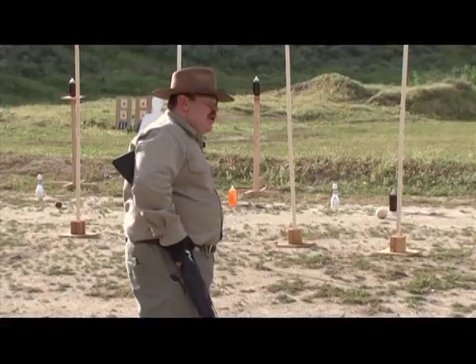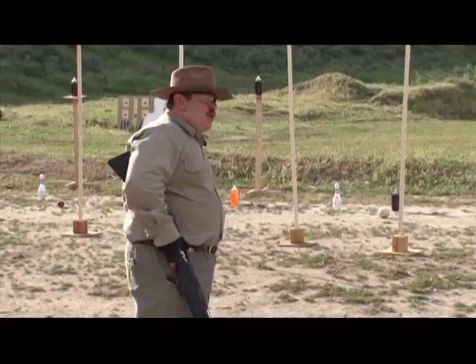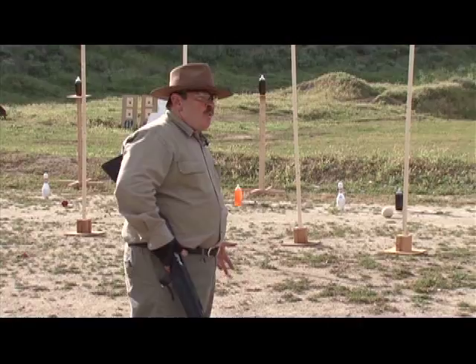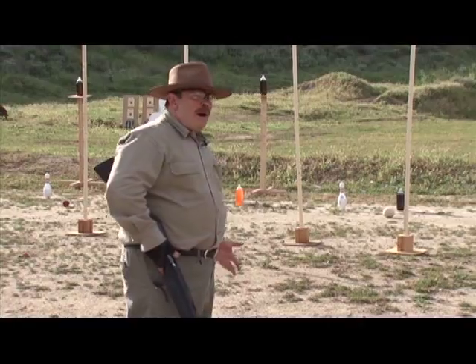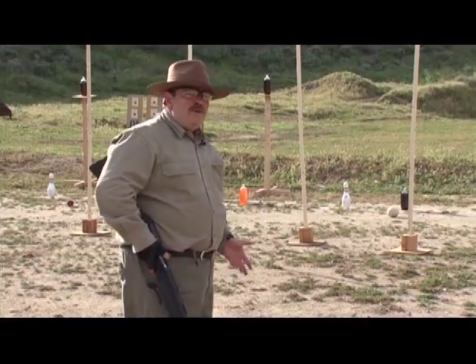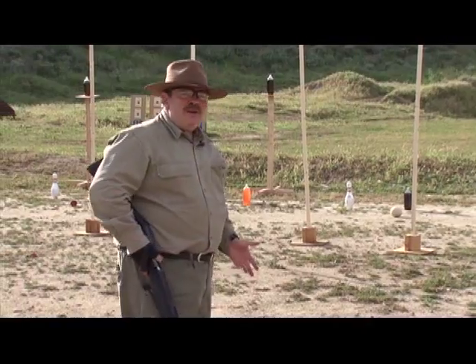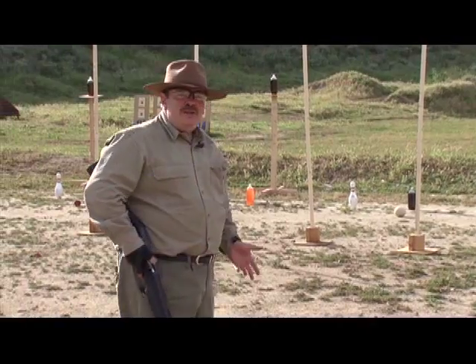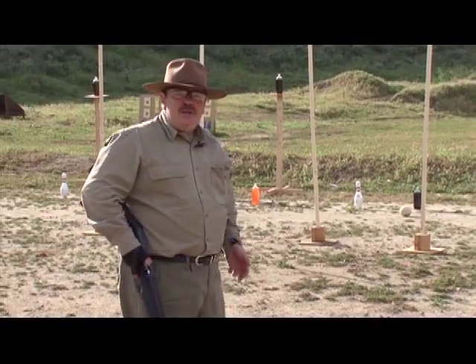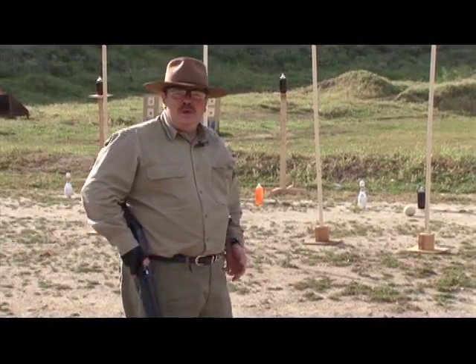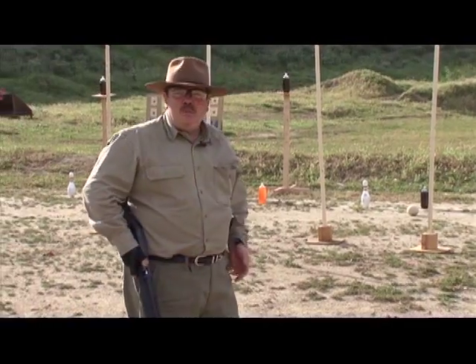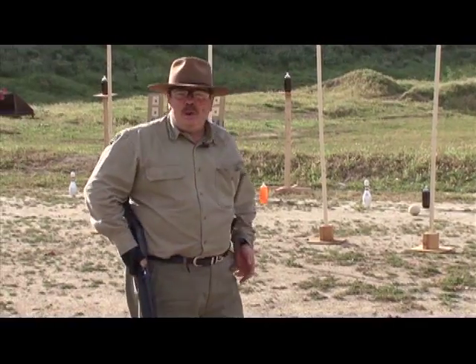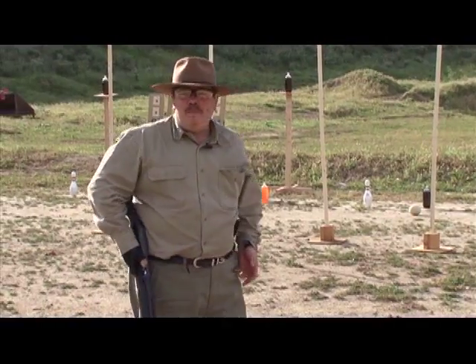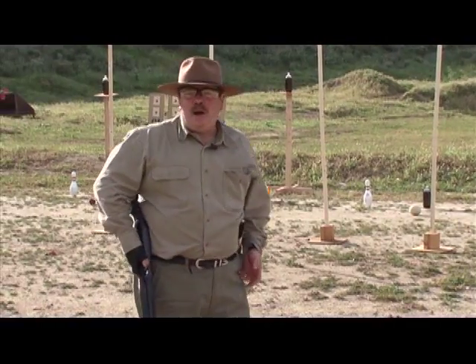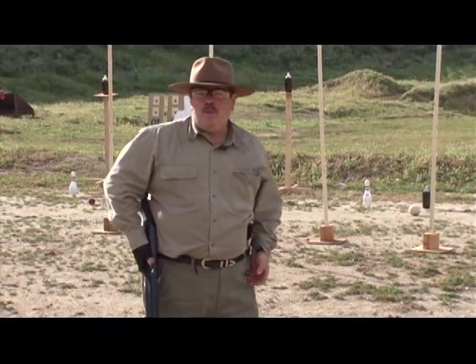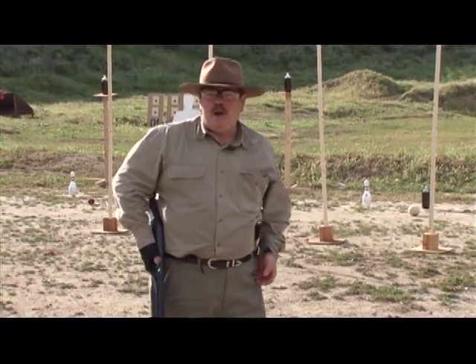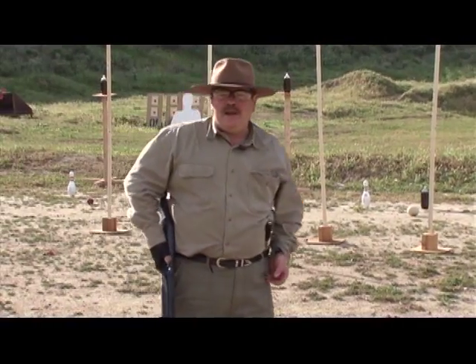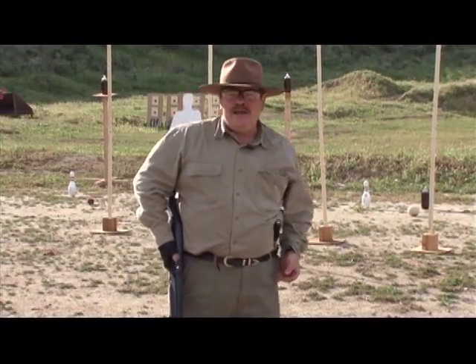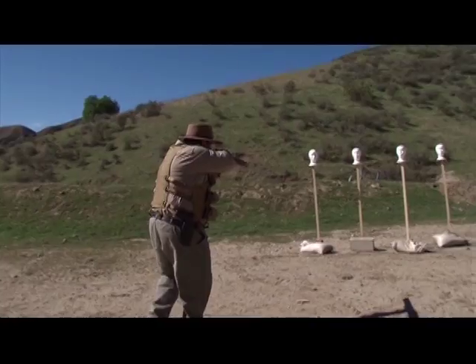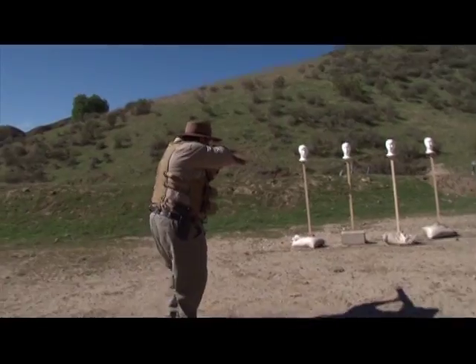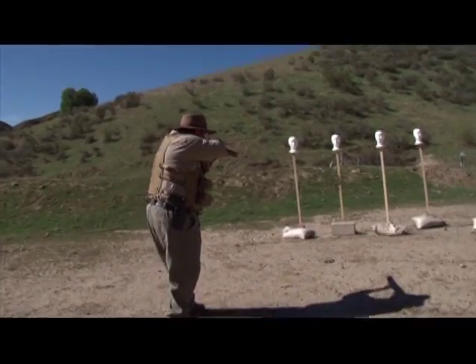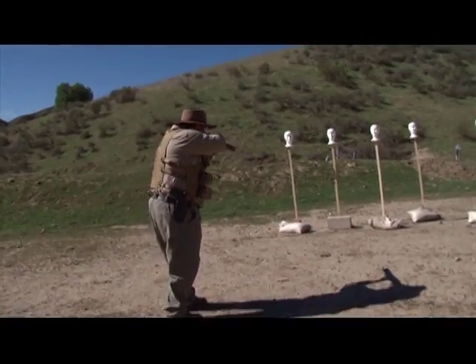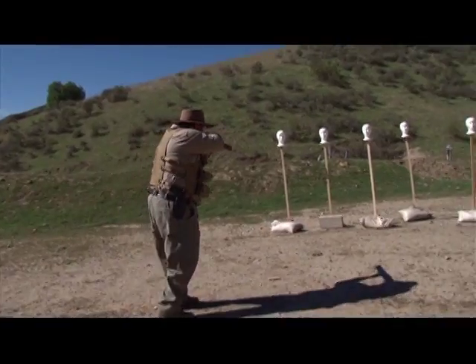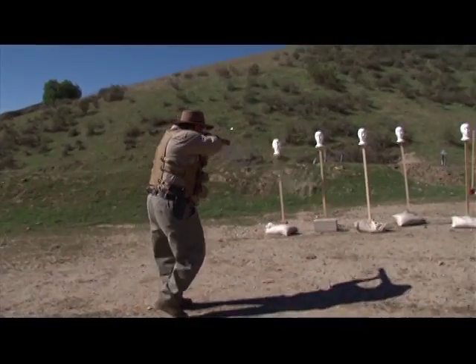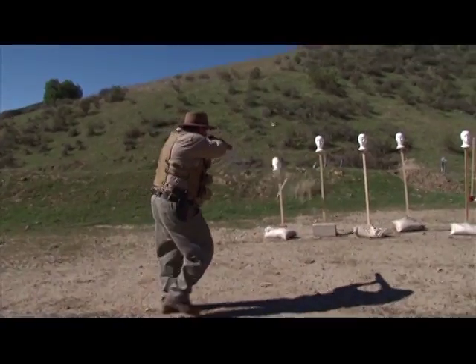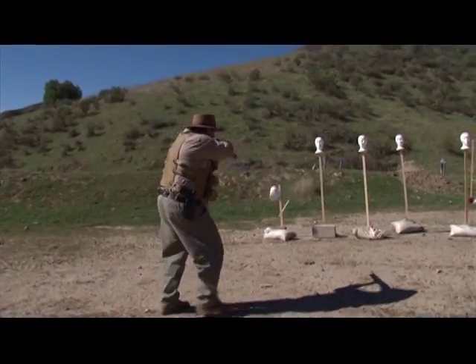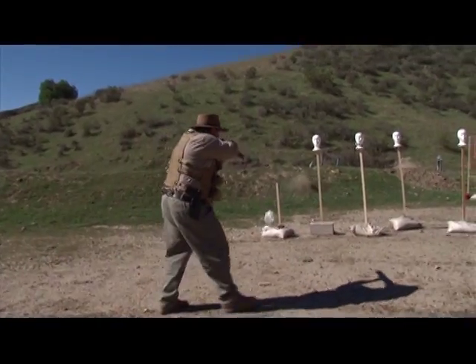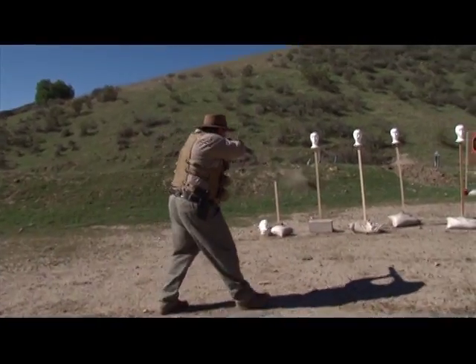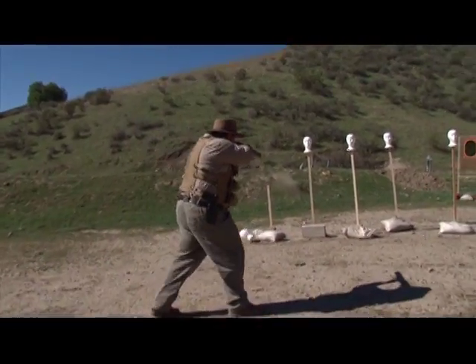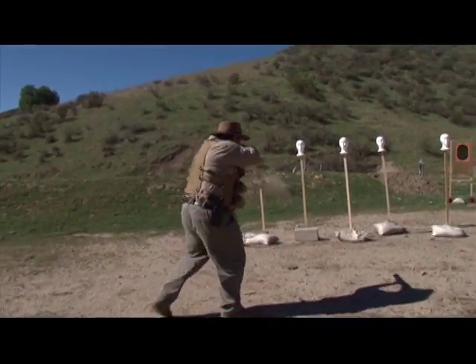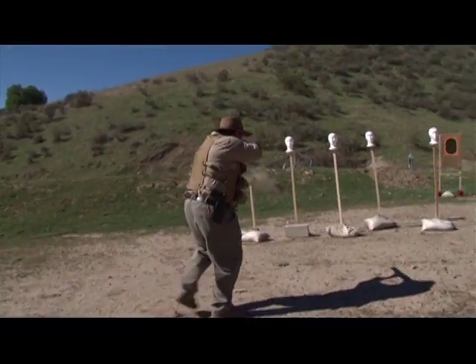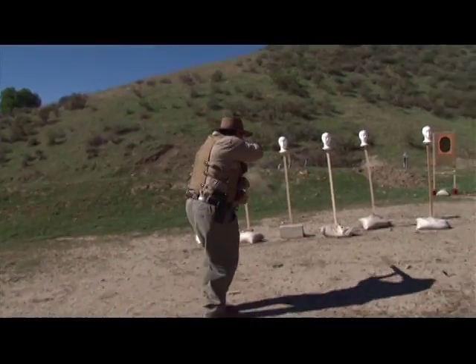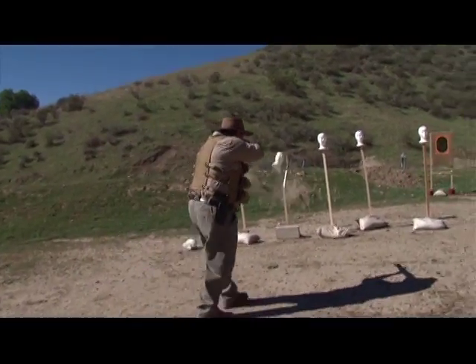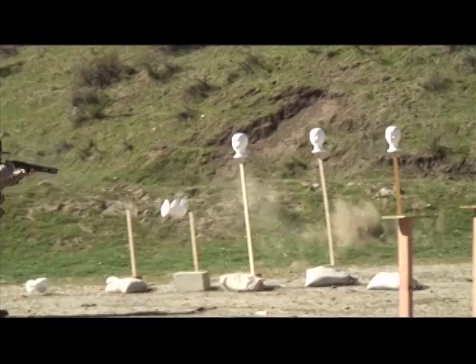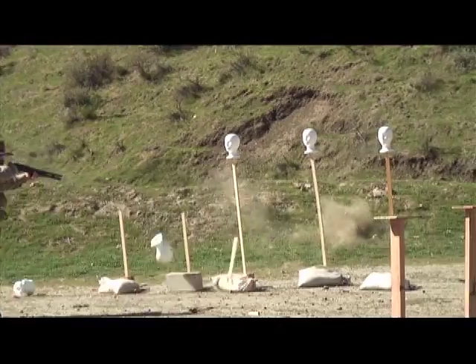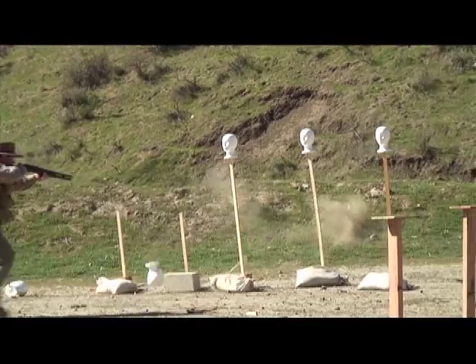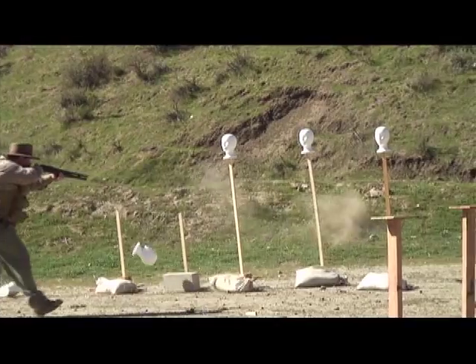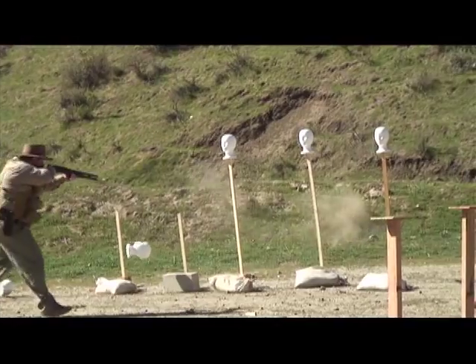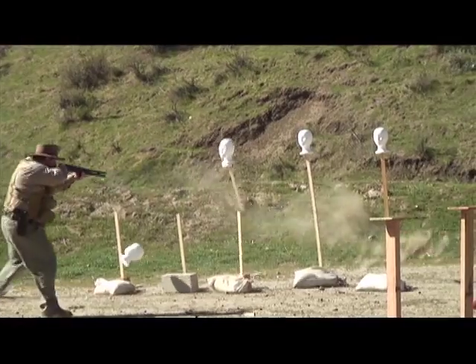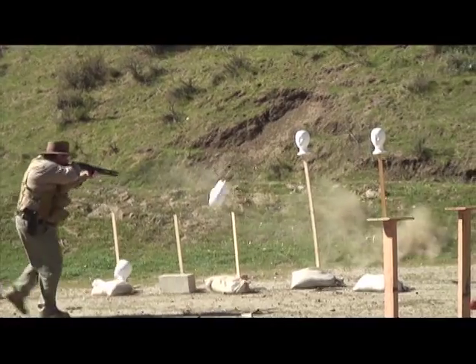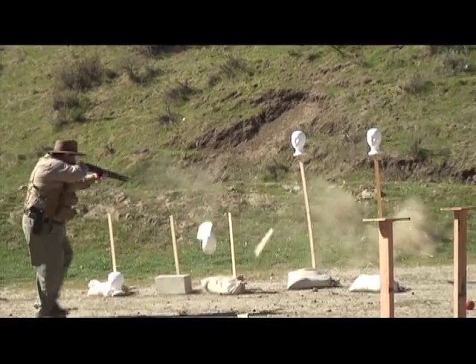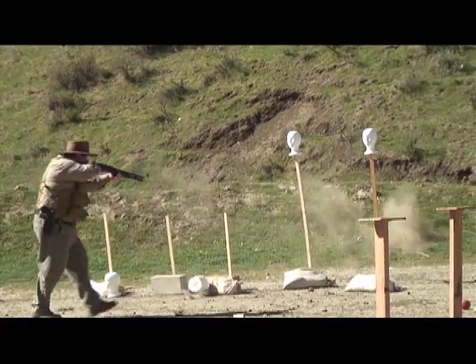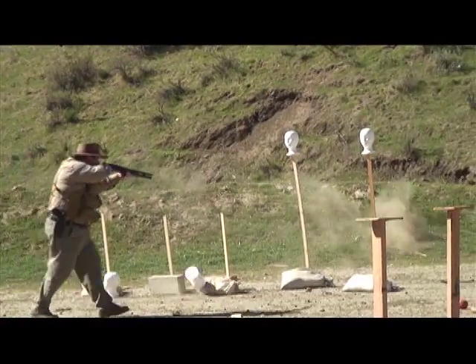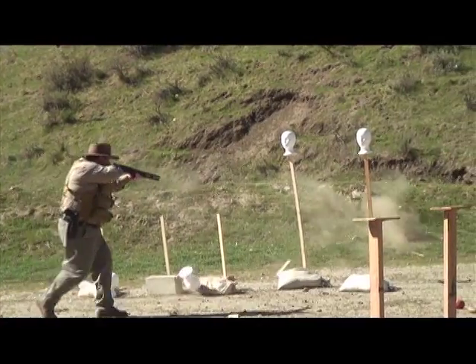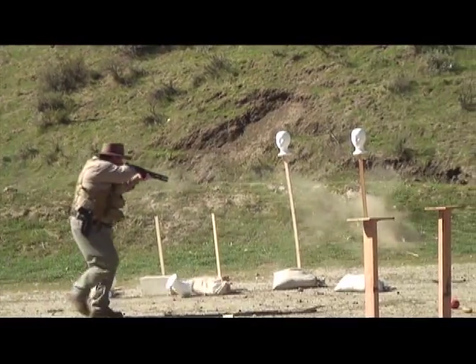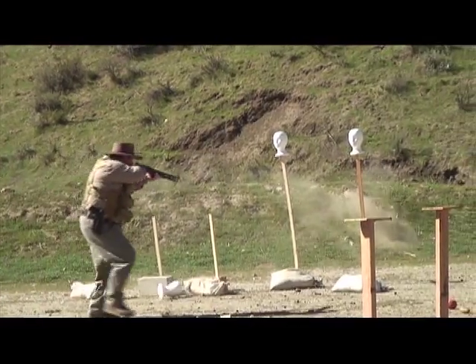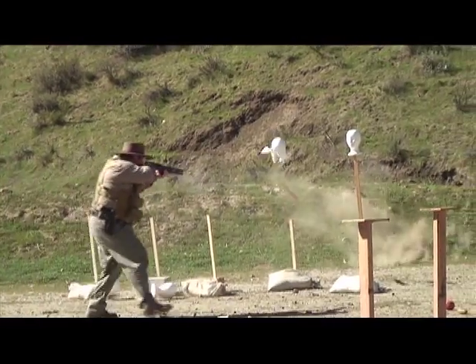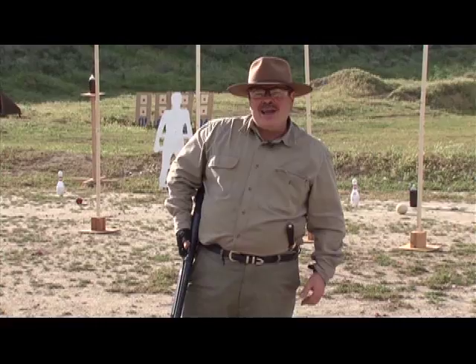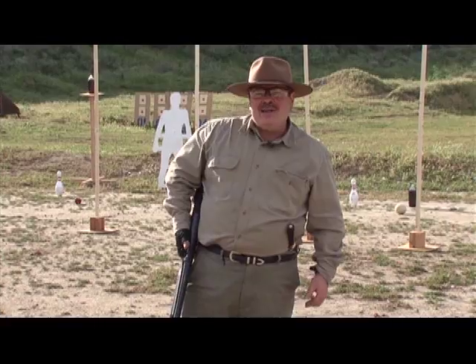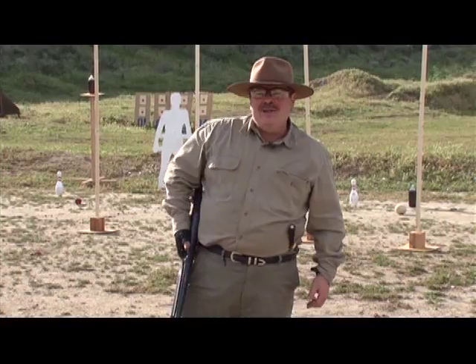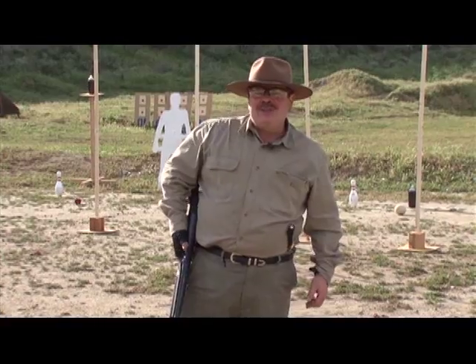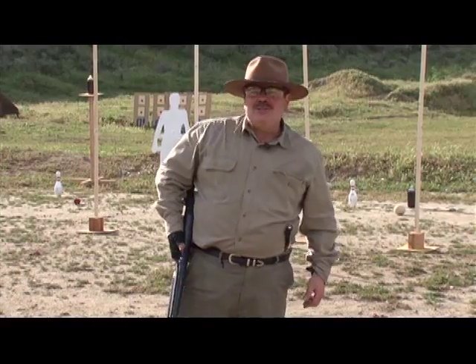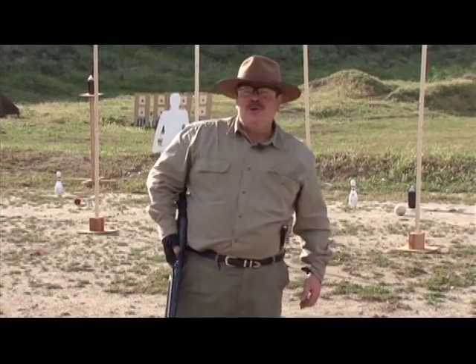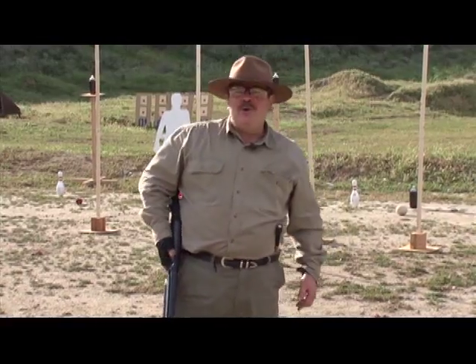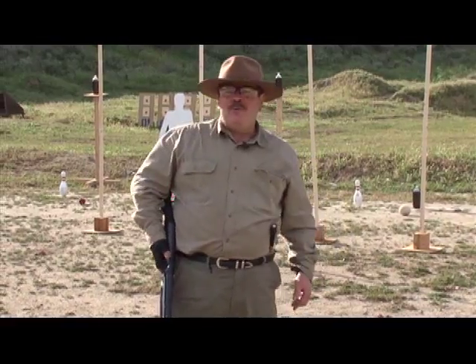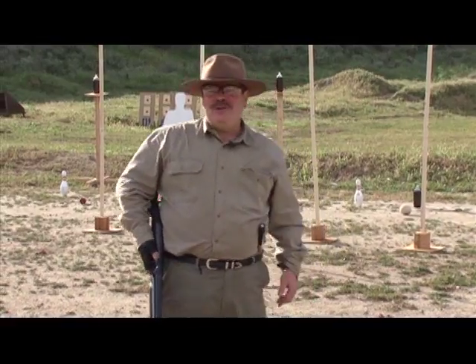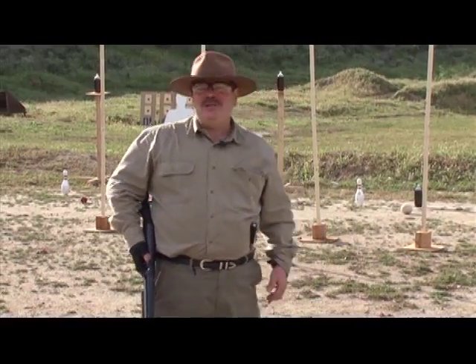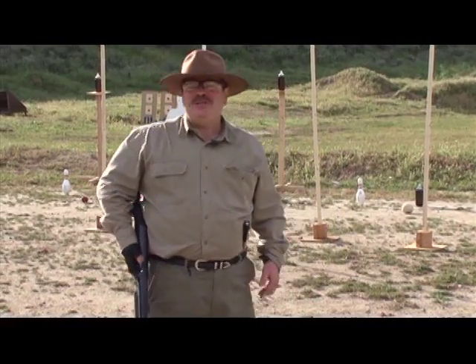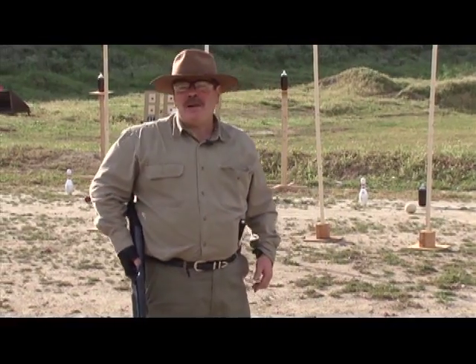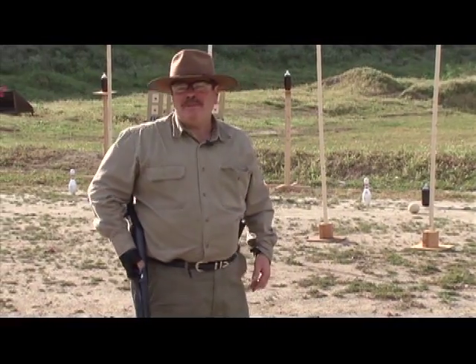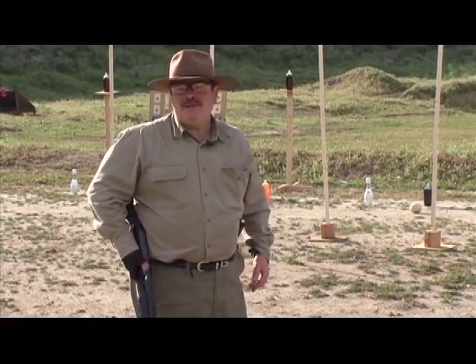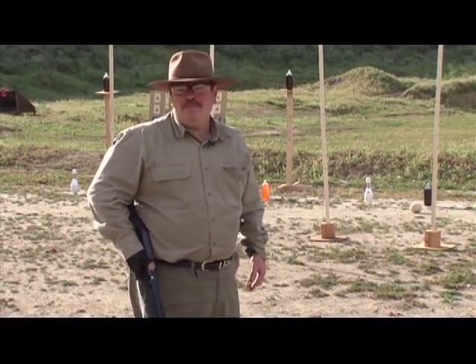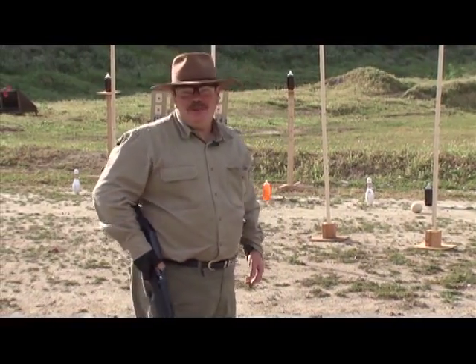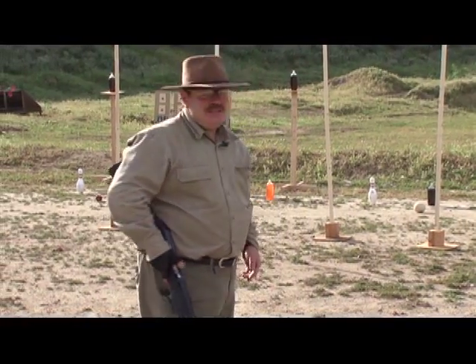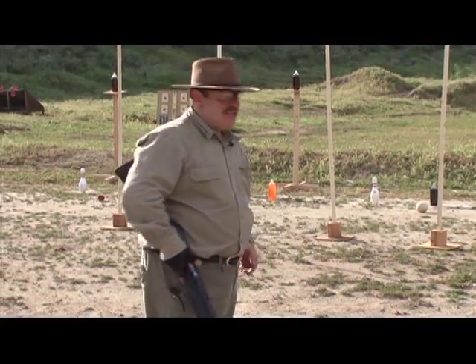Why do I shoot at a one by one? It's thin. It represents the center line. And it looks cool when you chop it to pieces.